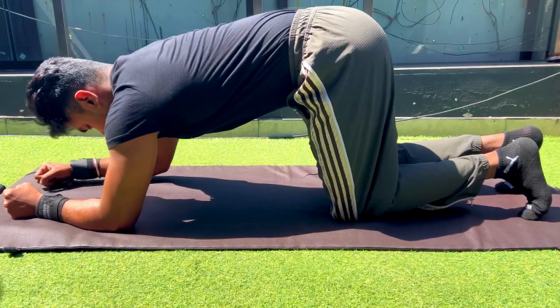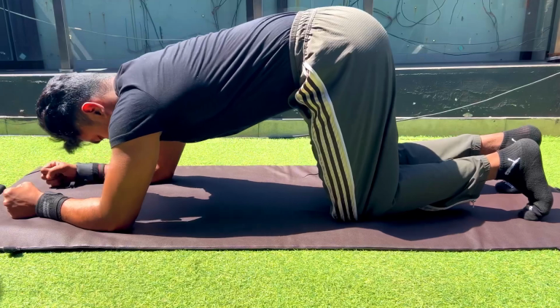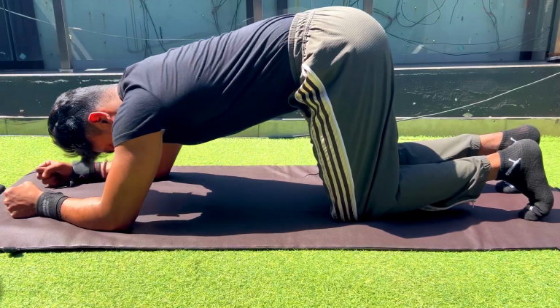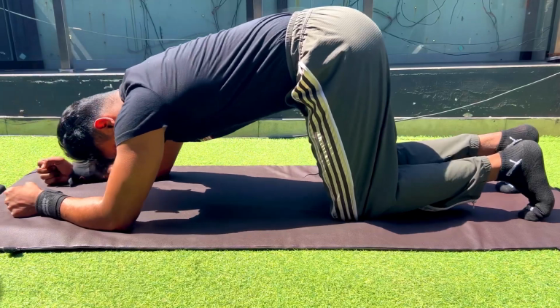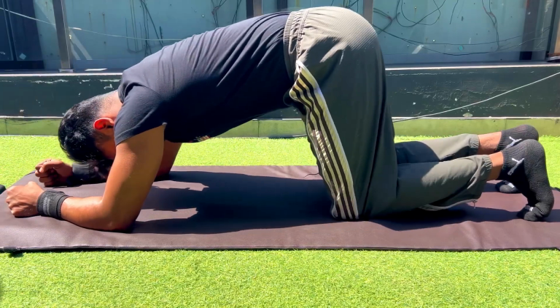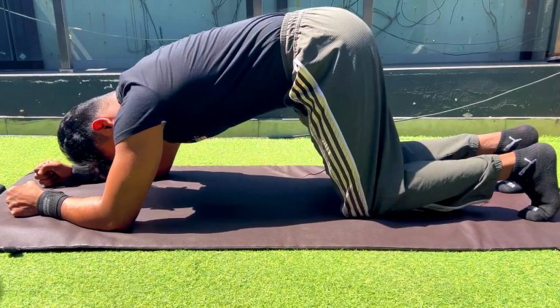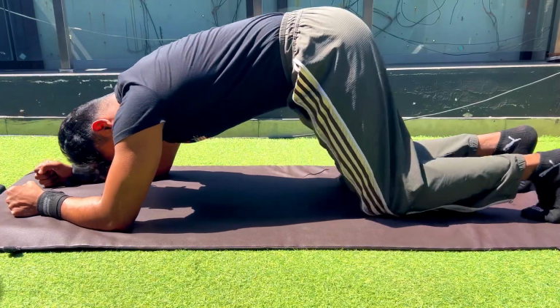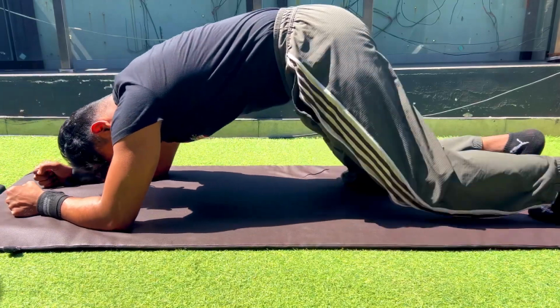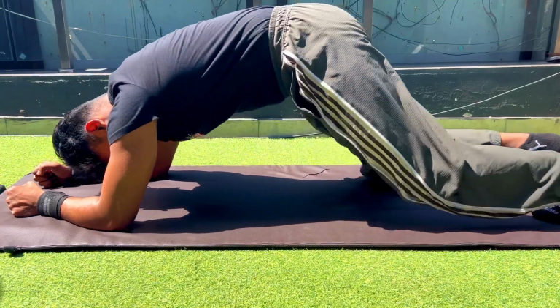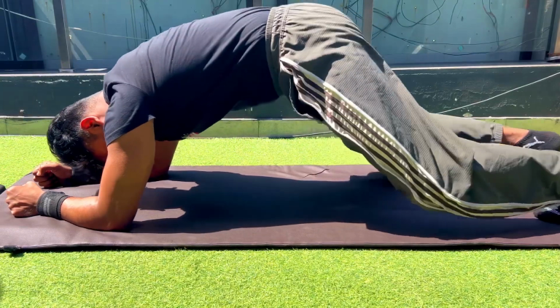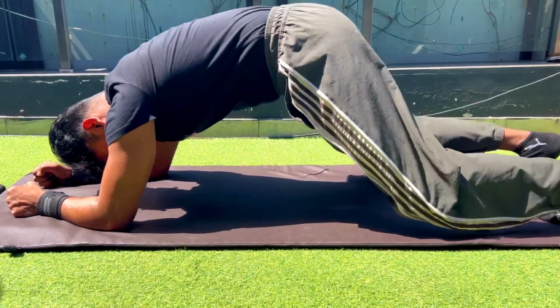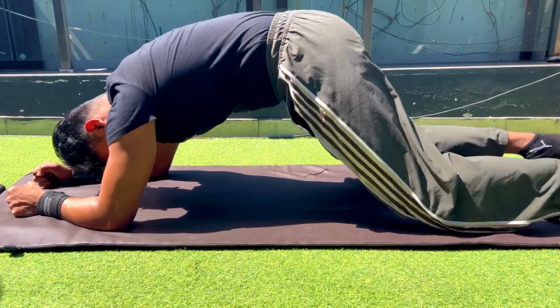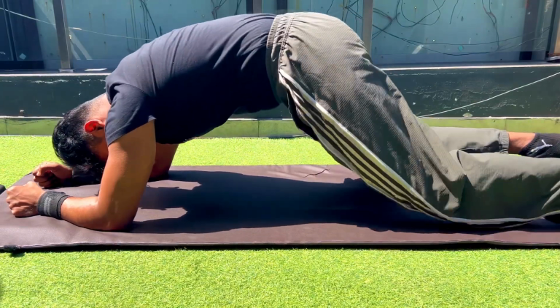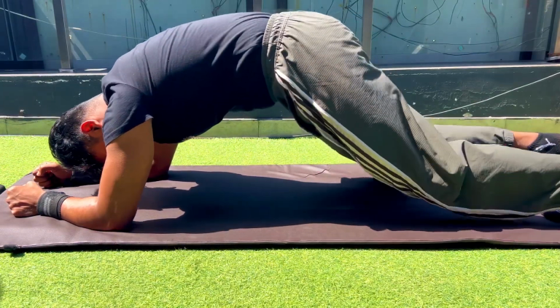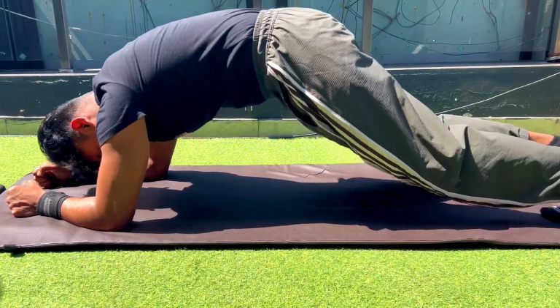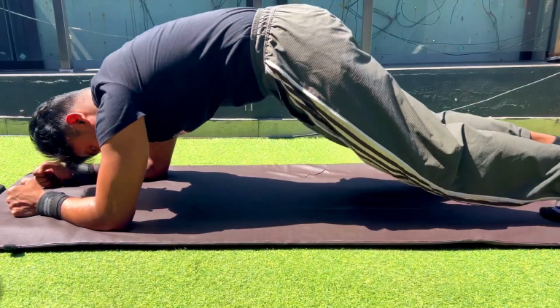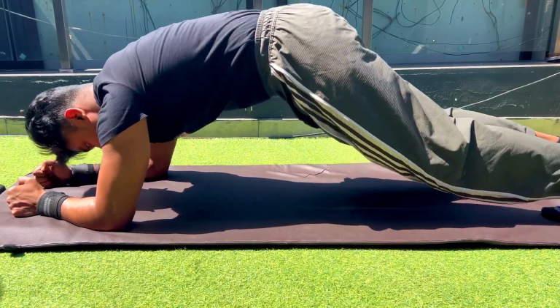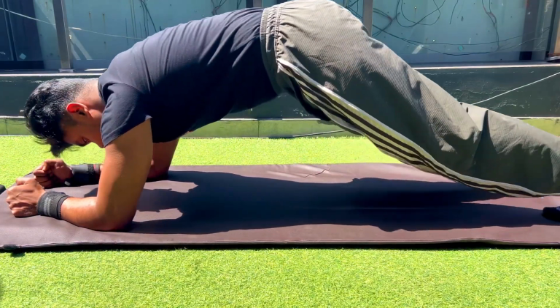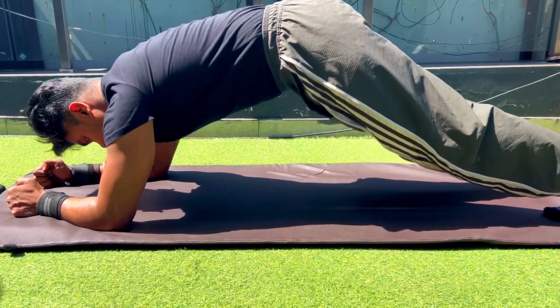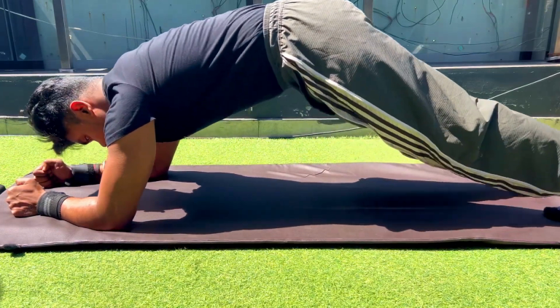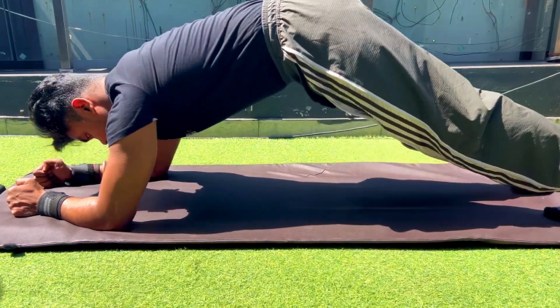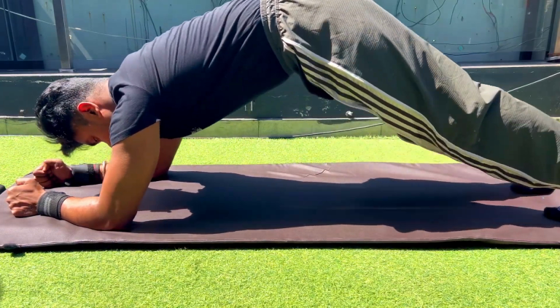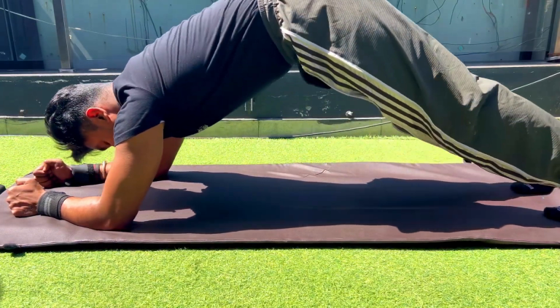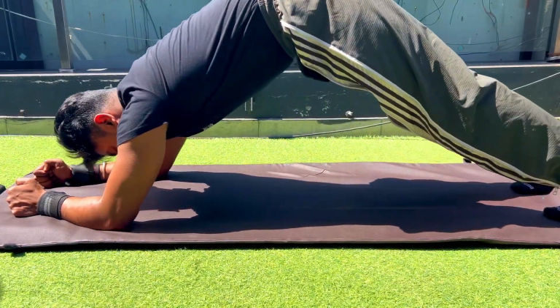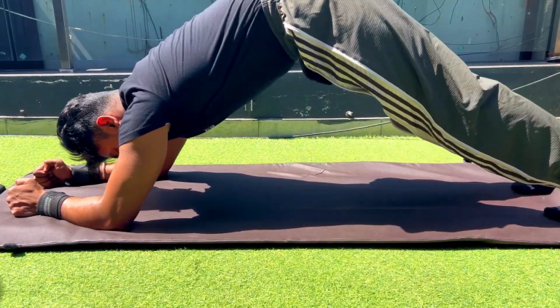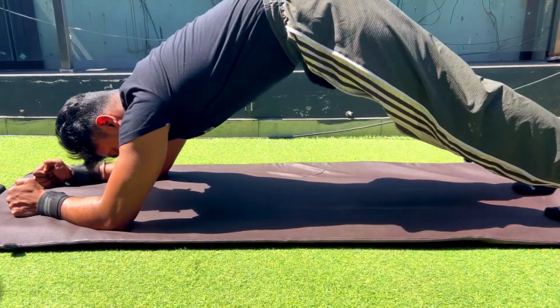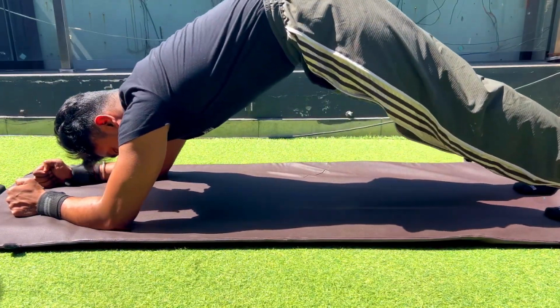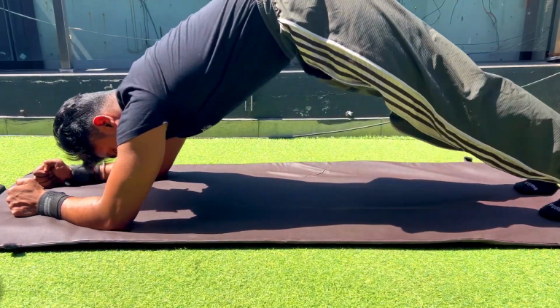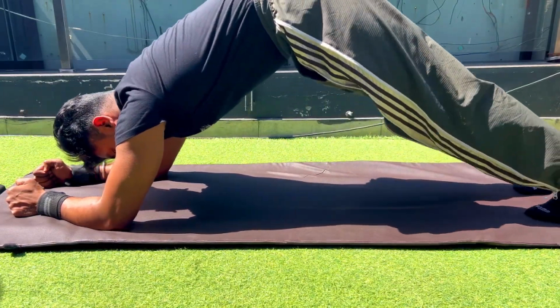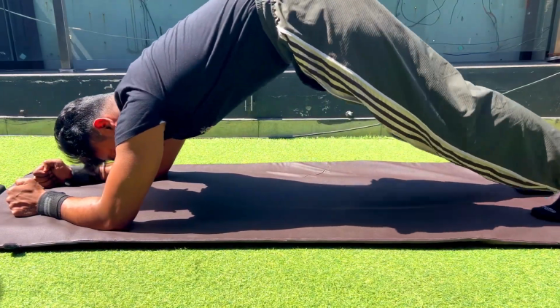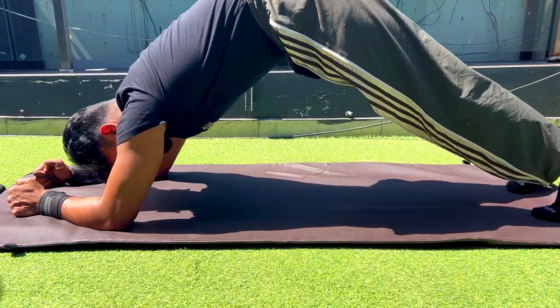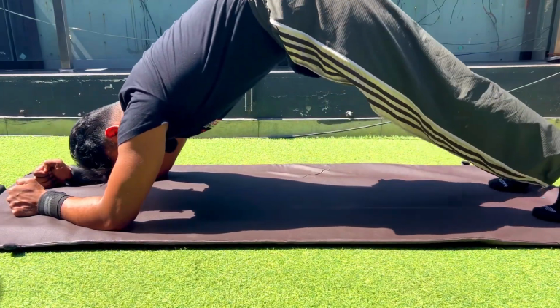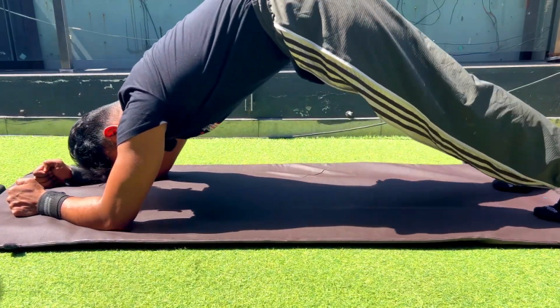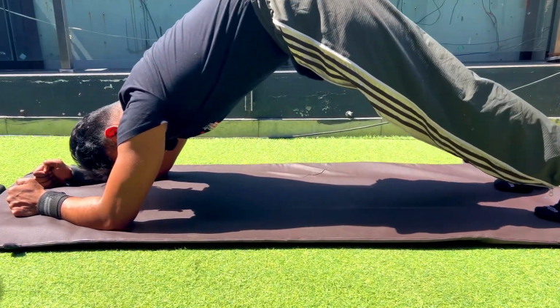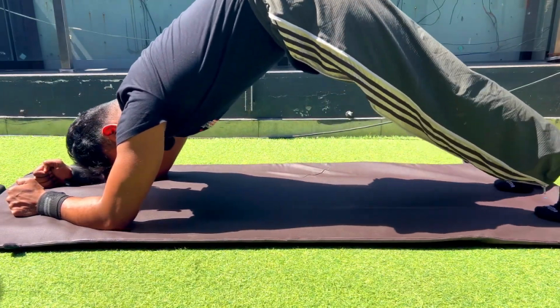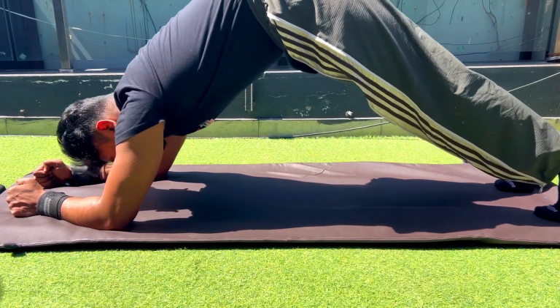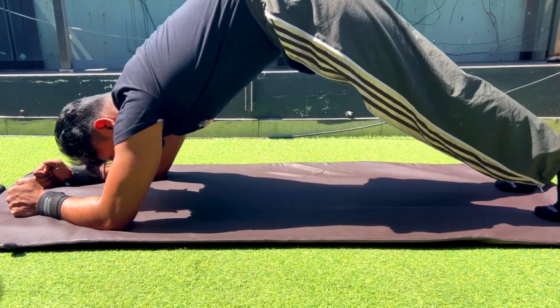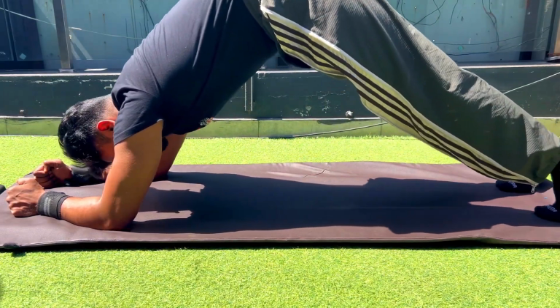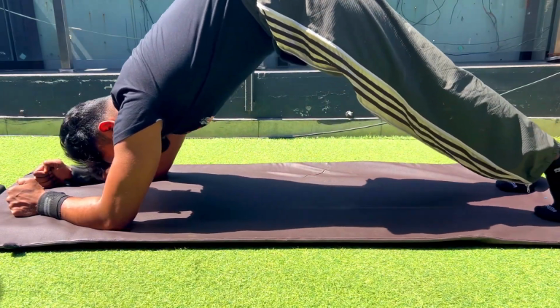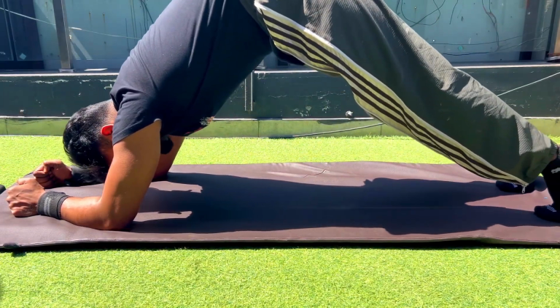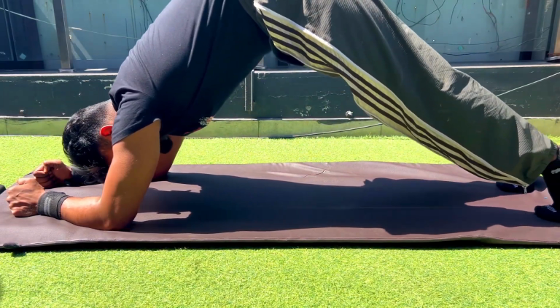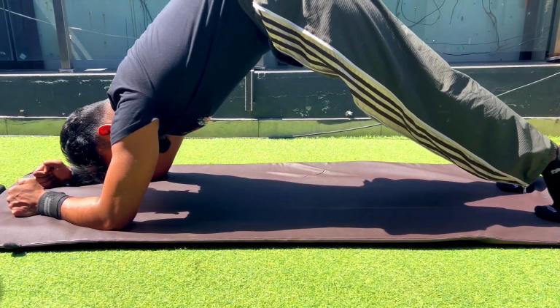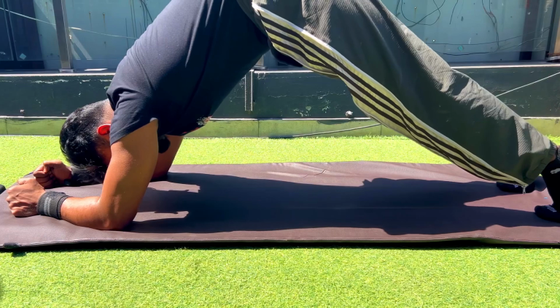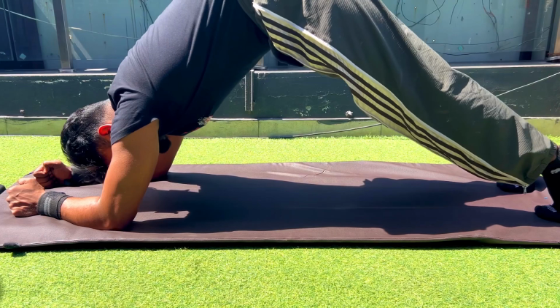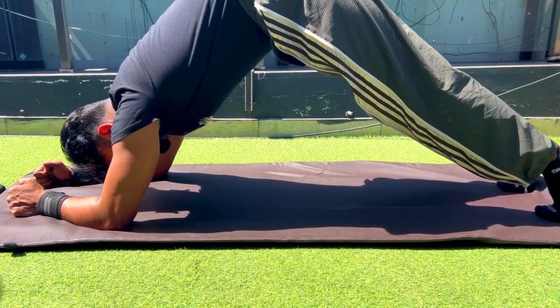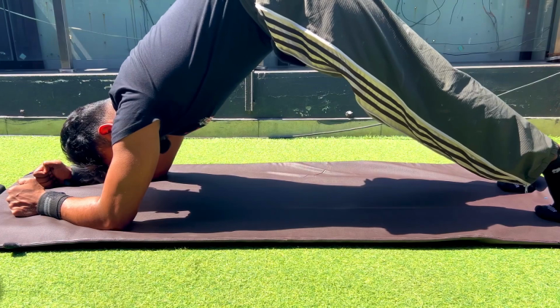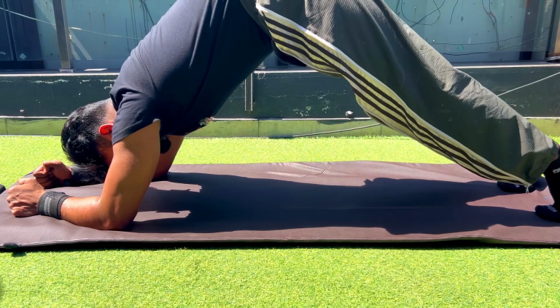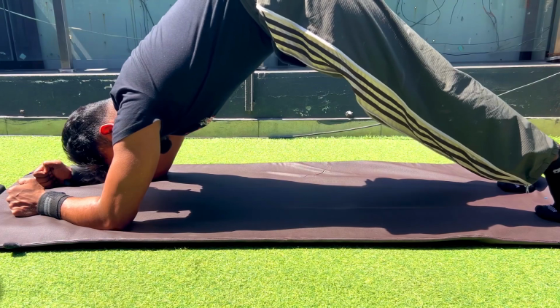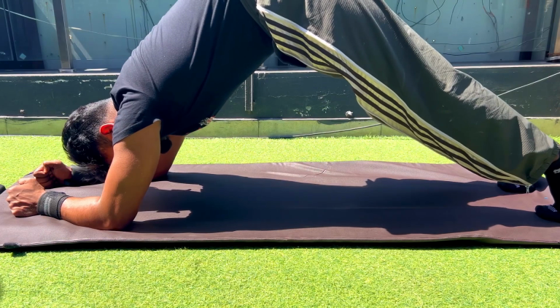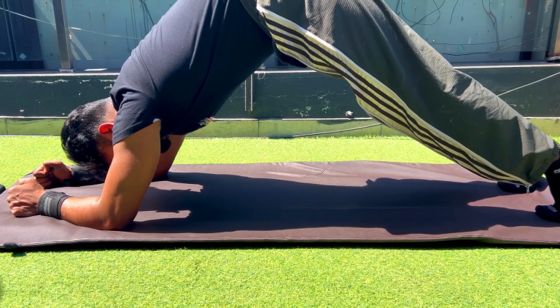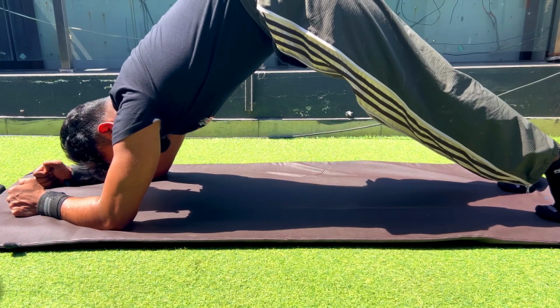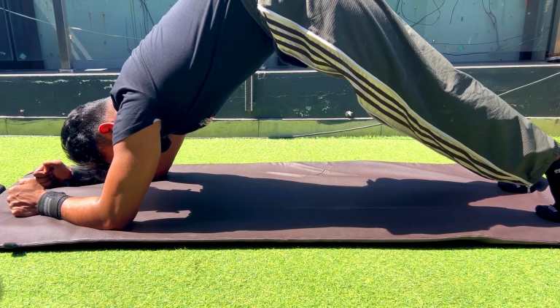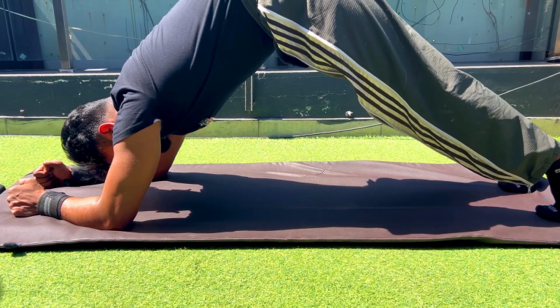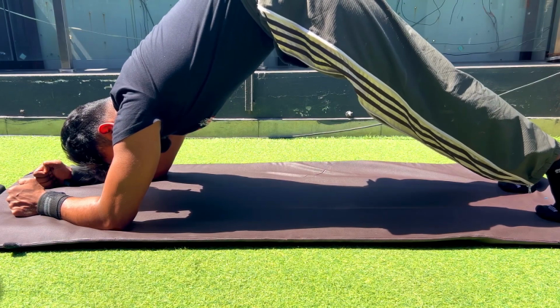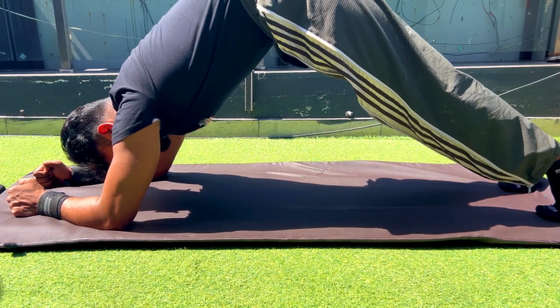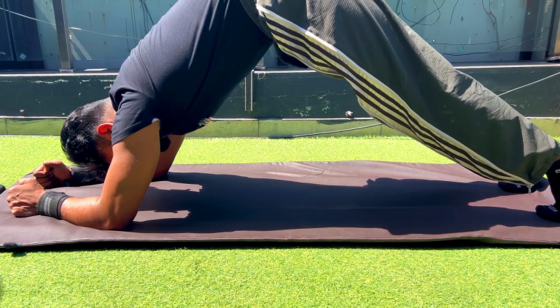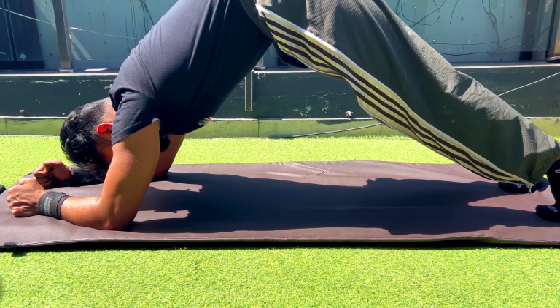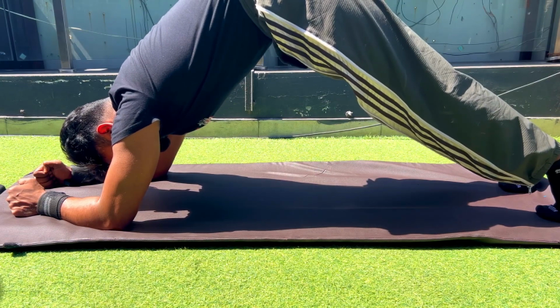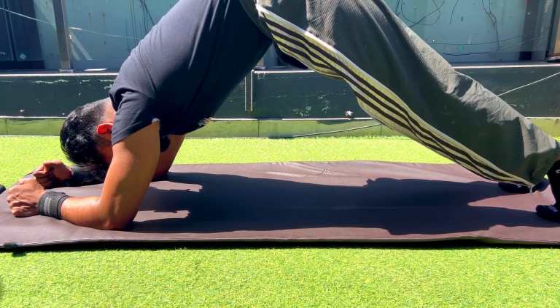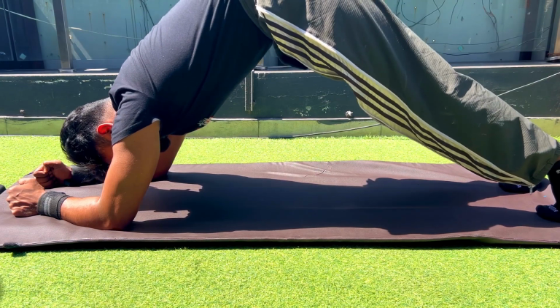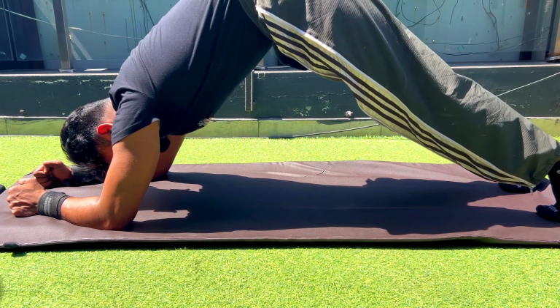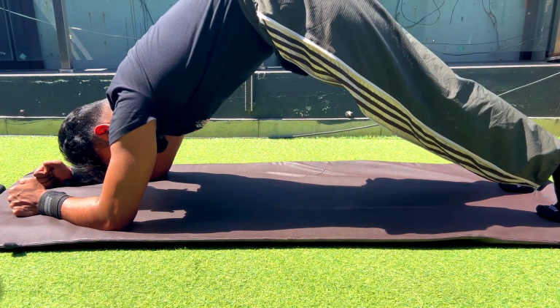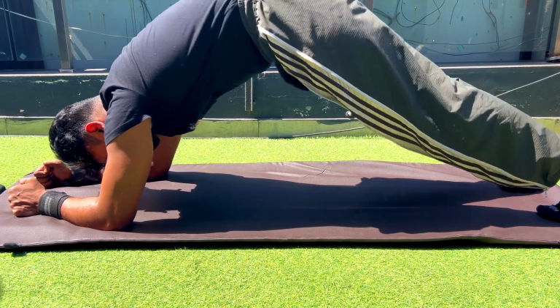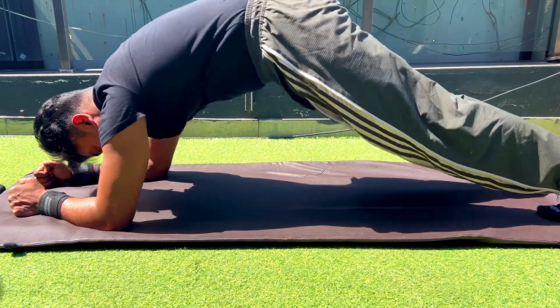Hey guys, welcome back to my channel Calumet Fitness. Today's video is going to talk about the plank and how the plank can be done with the correct form.